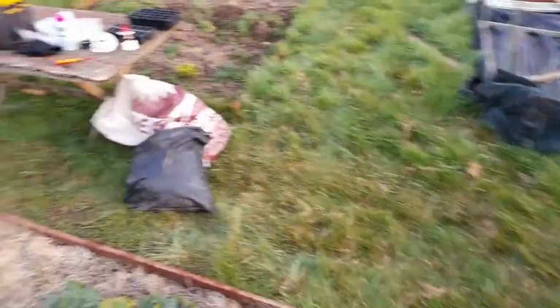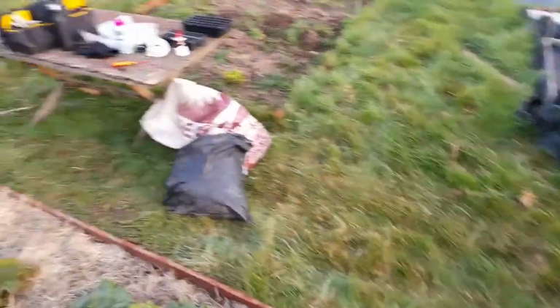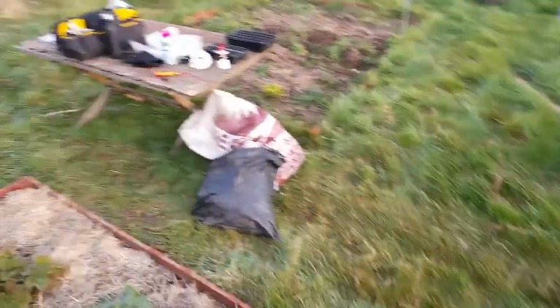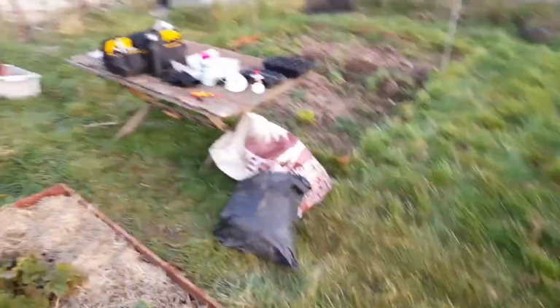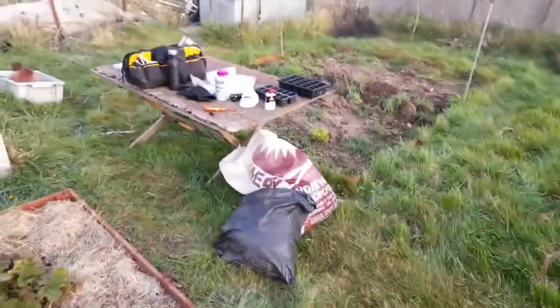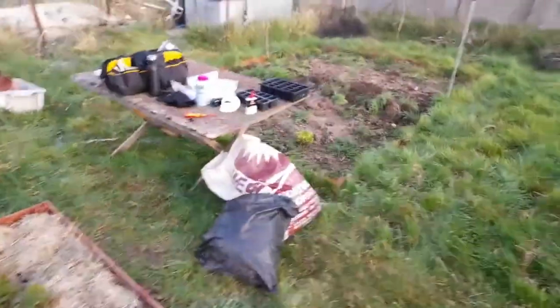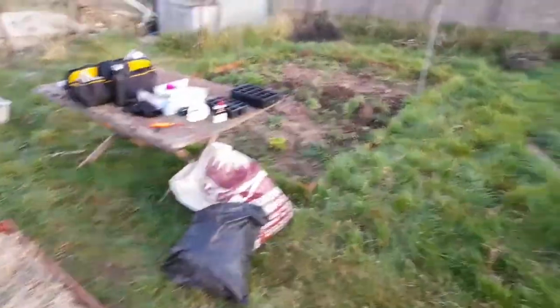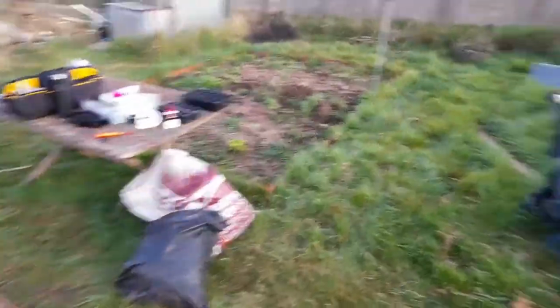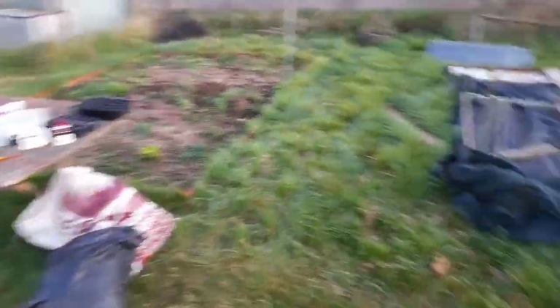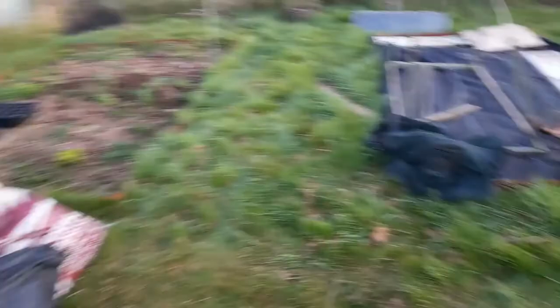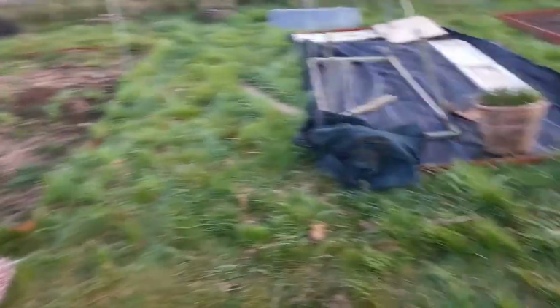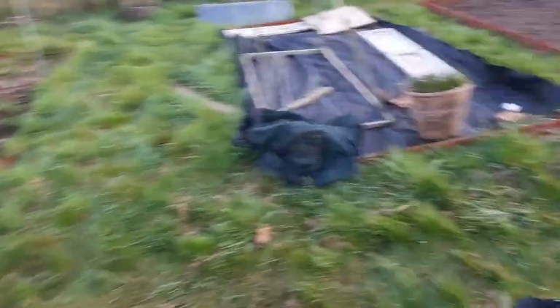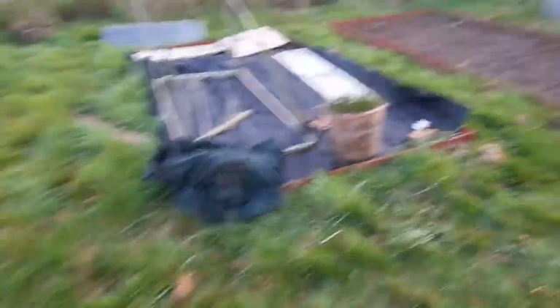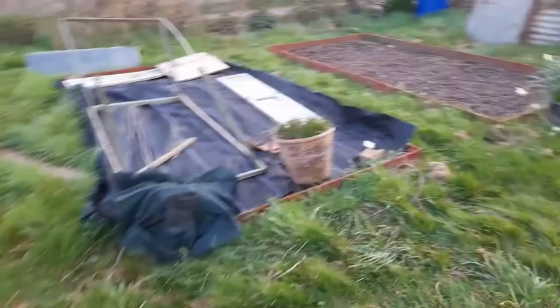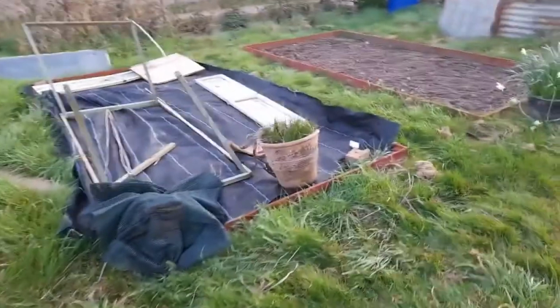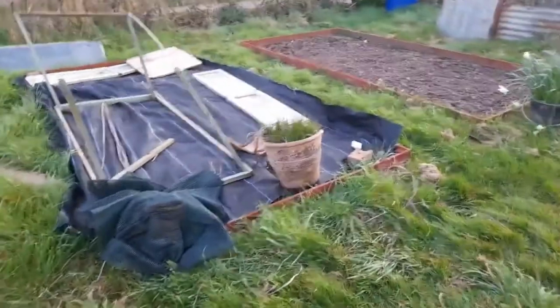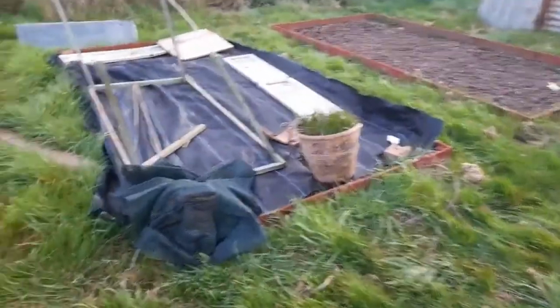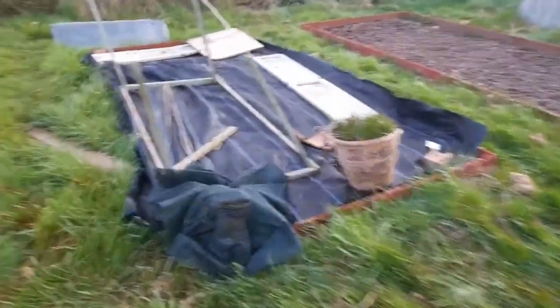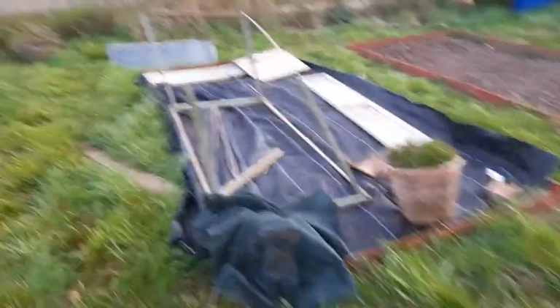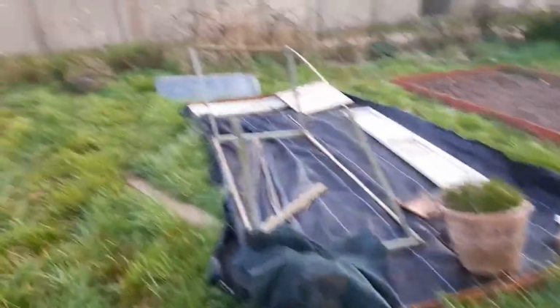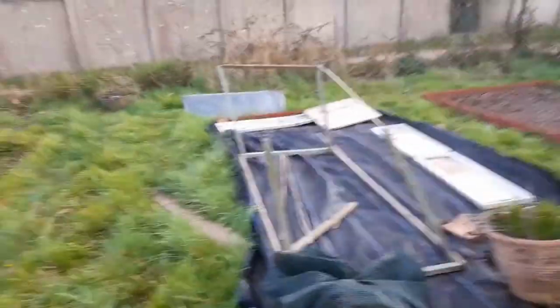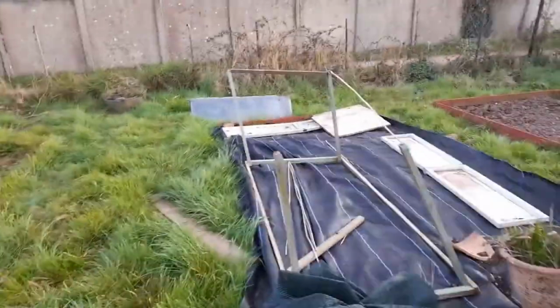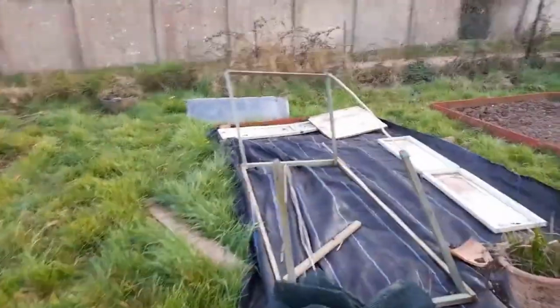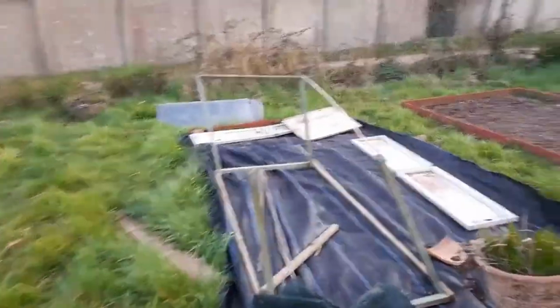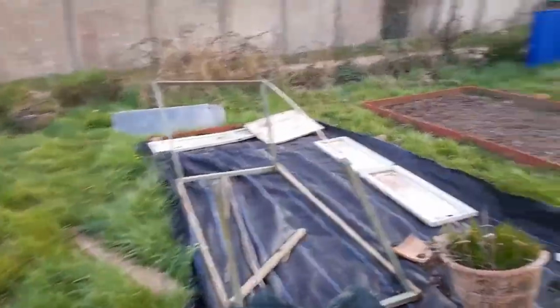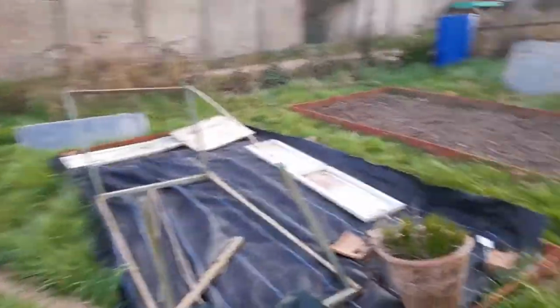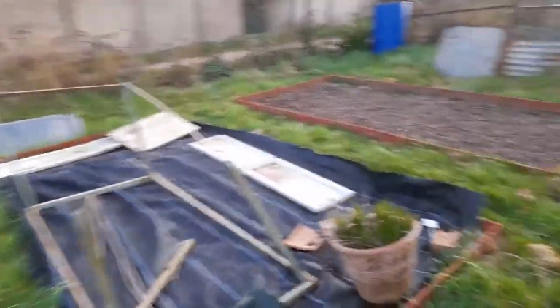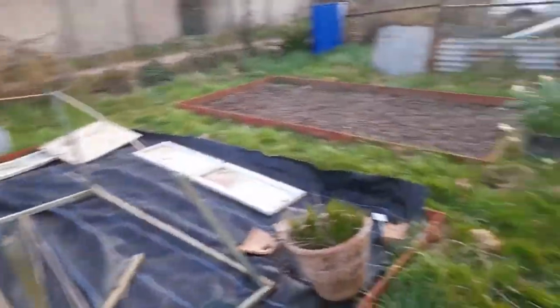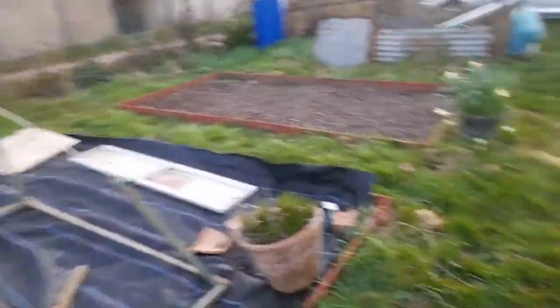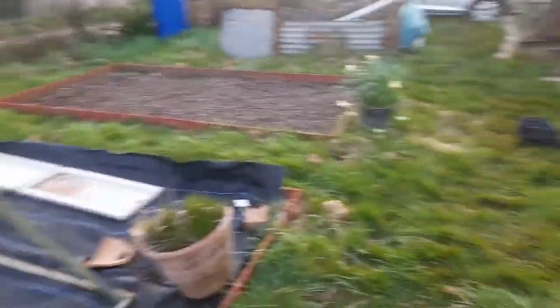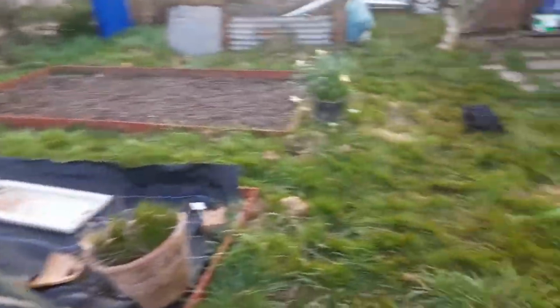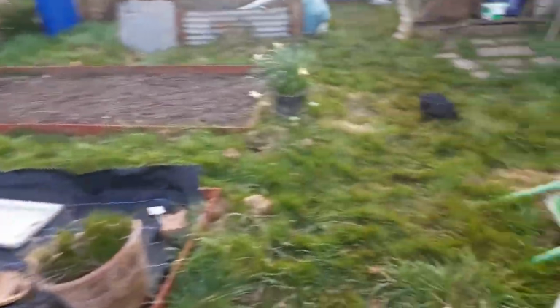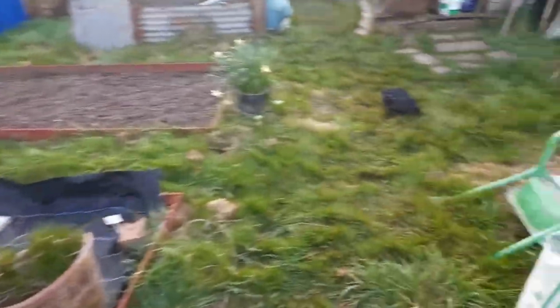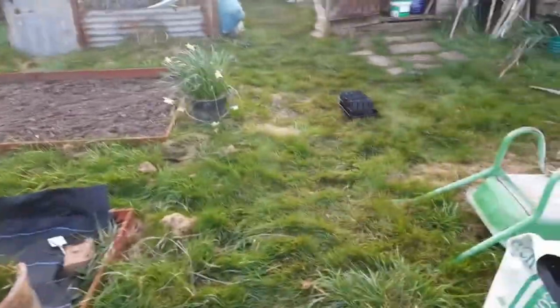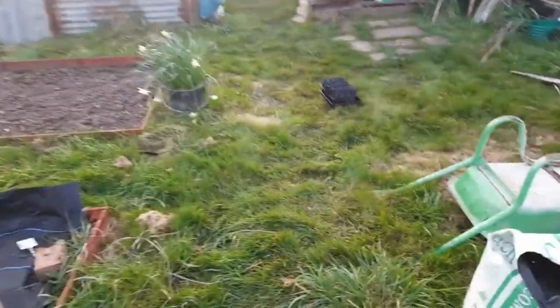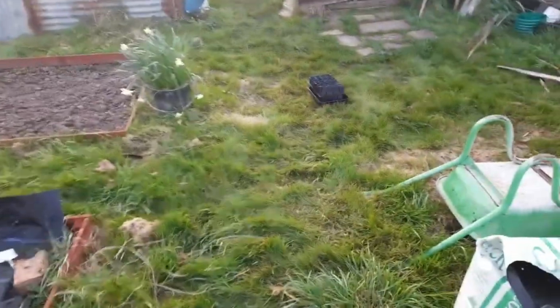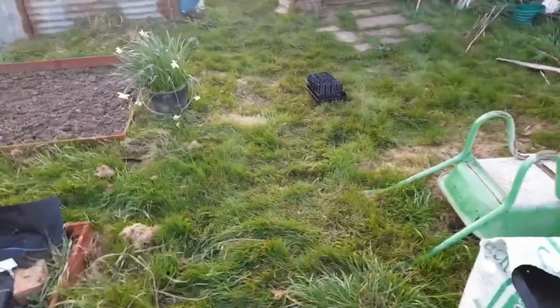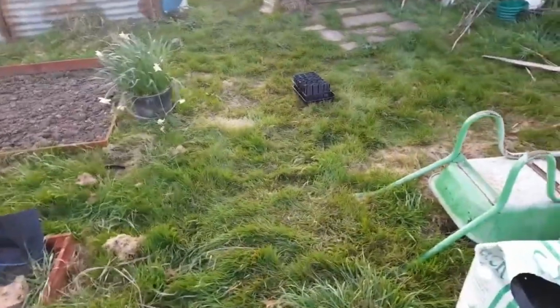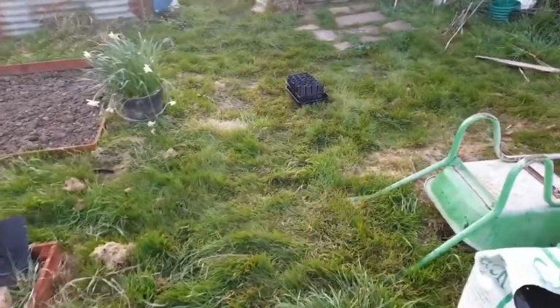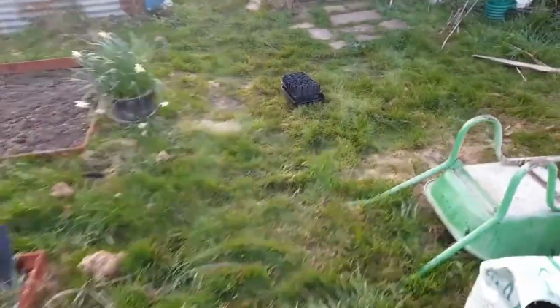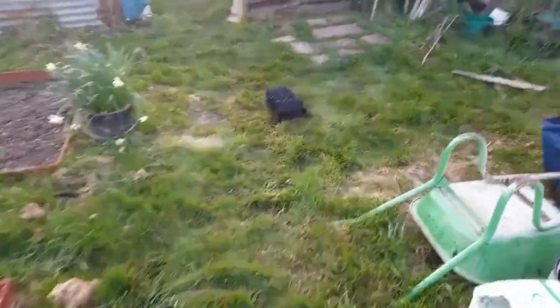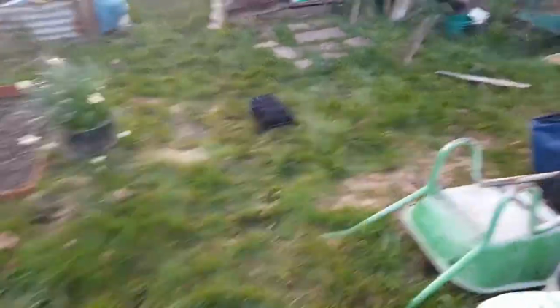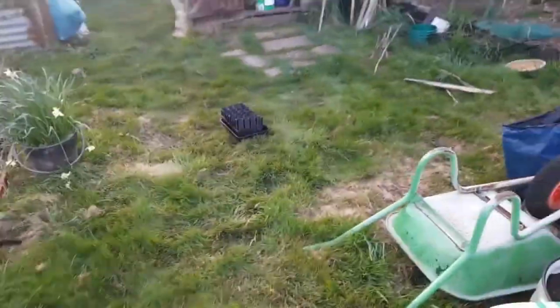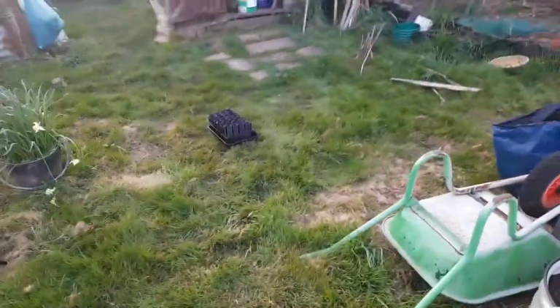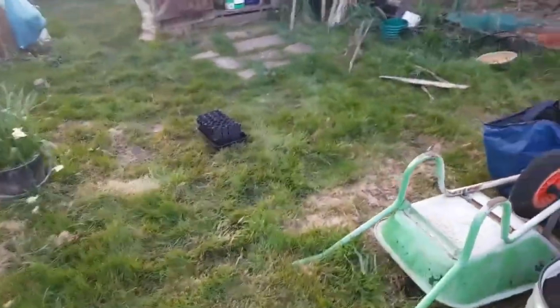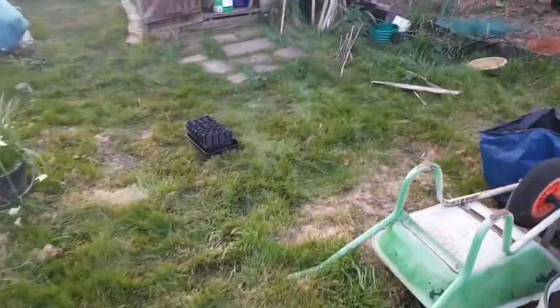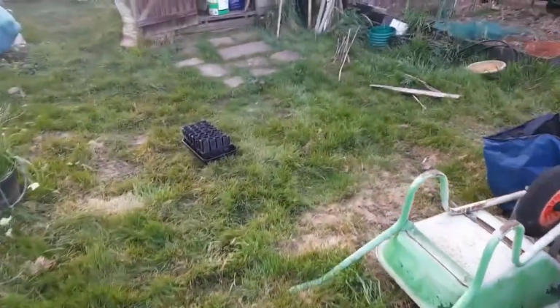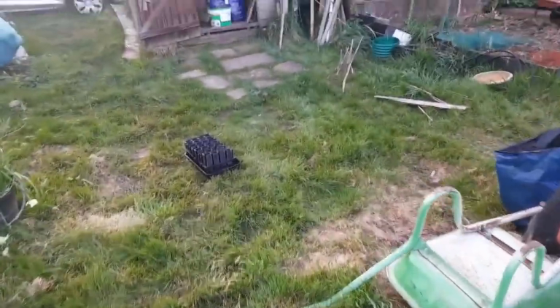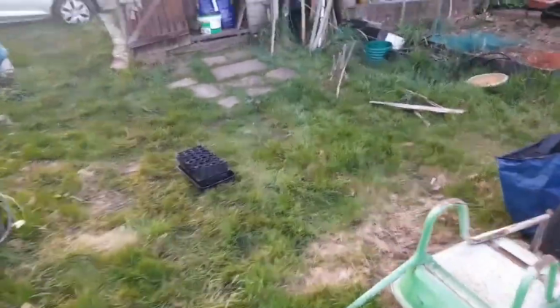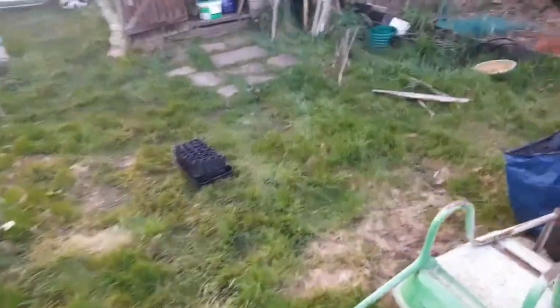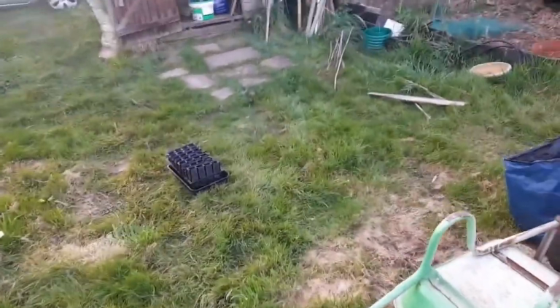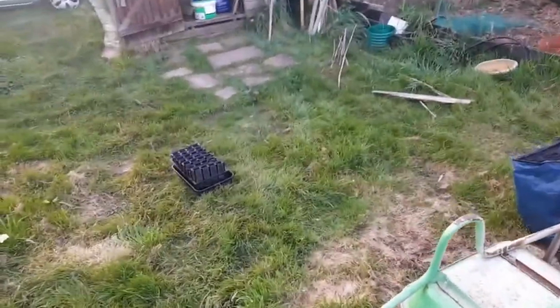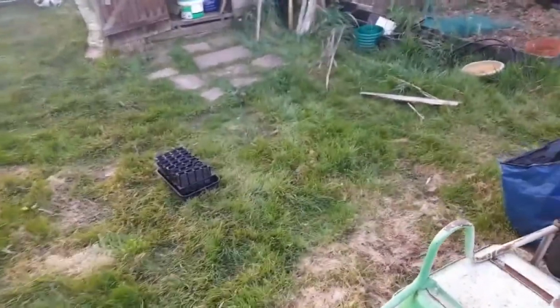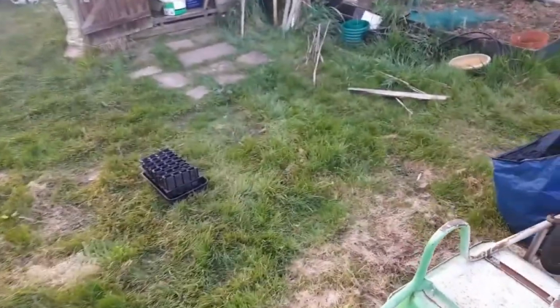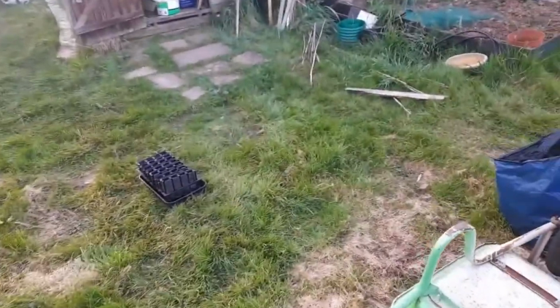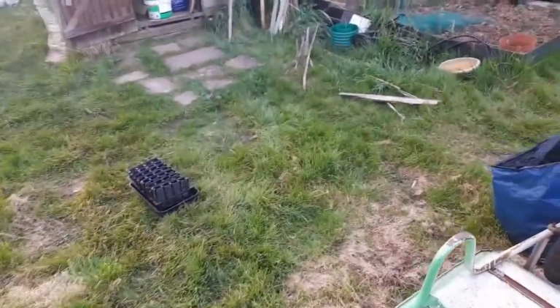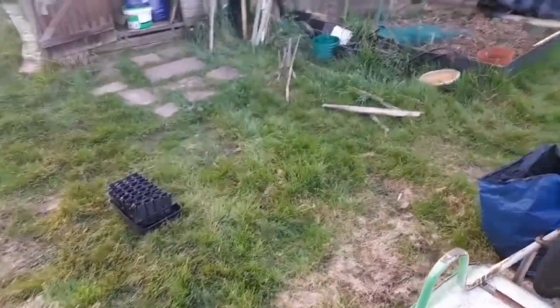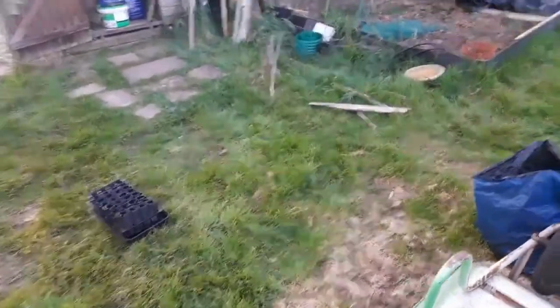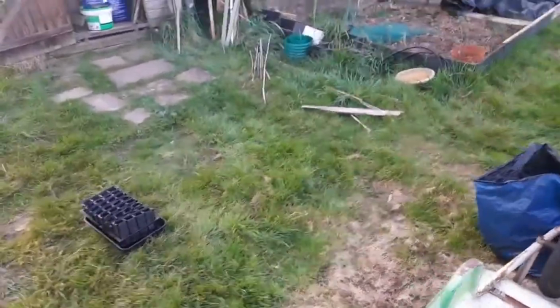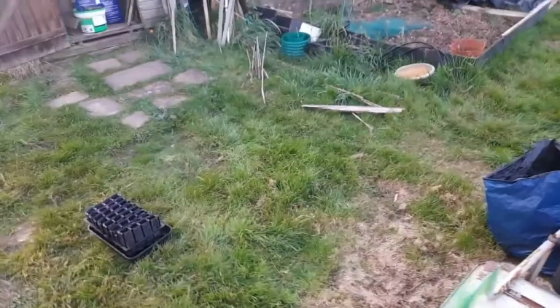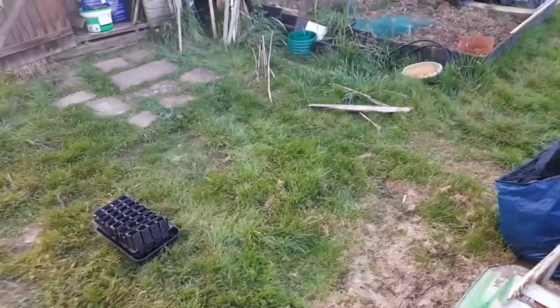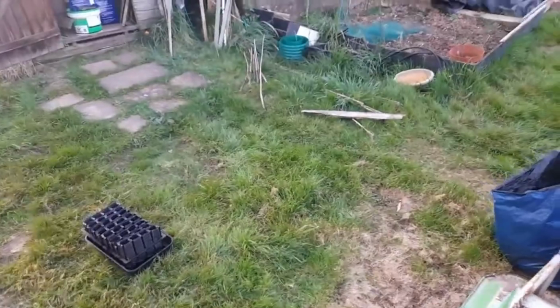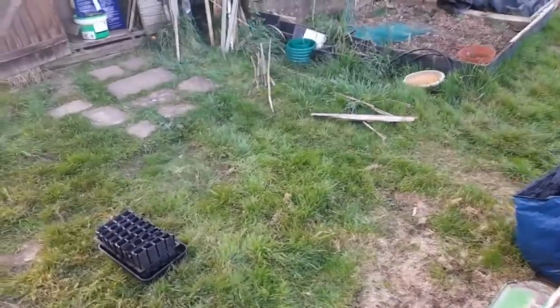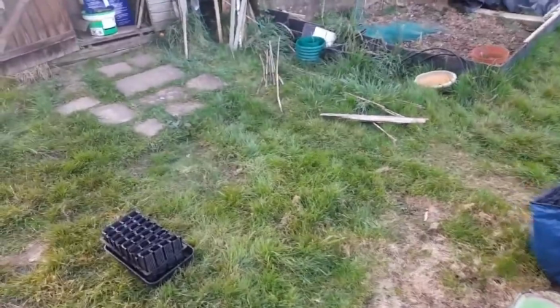That's the state of the plot at the moment. We're in mid-March, two weeks before Easter.